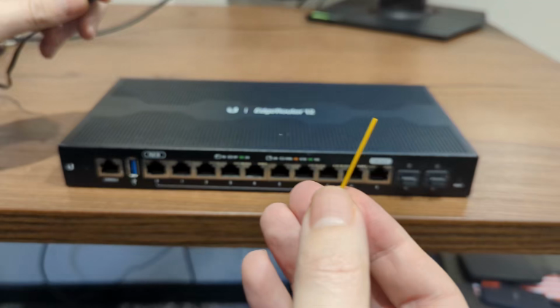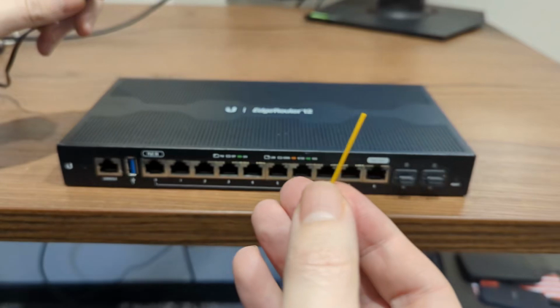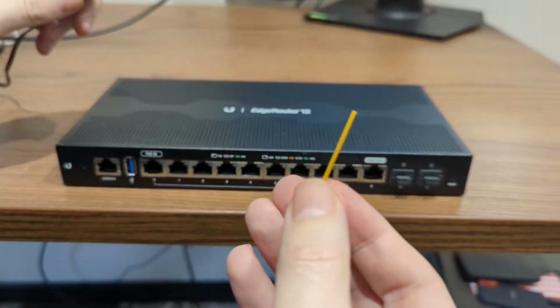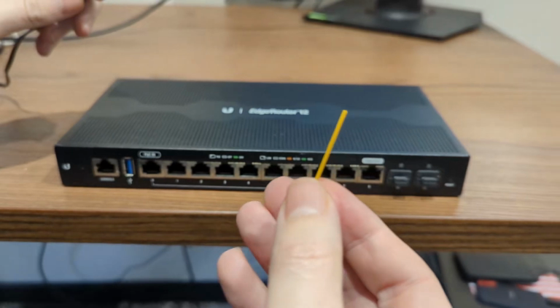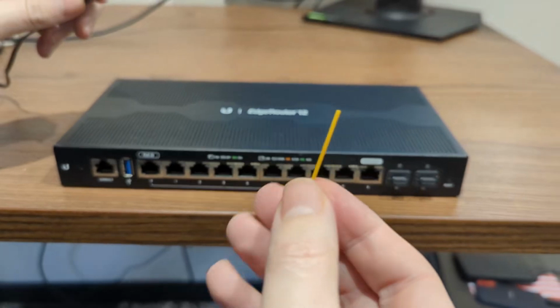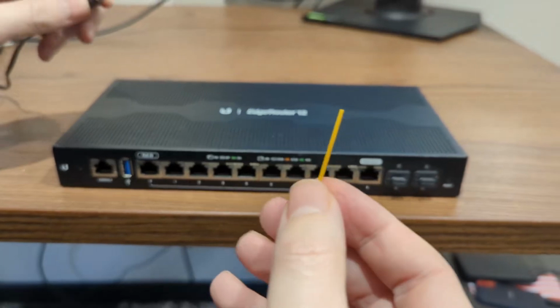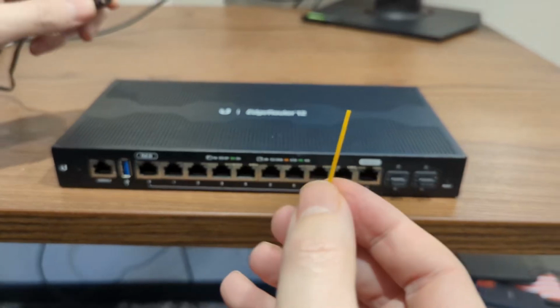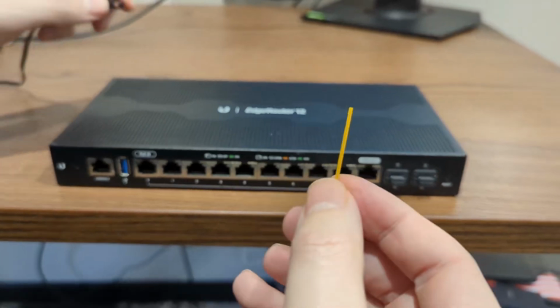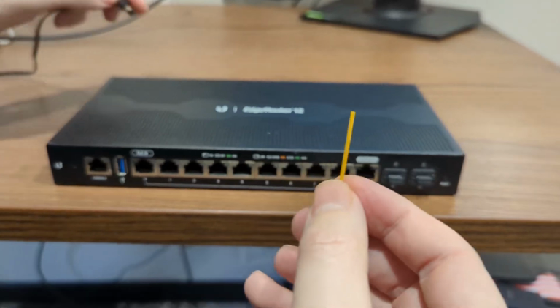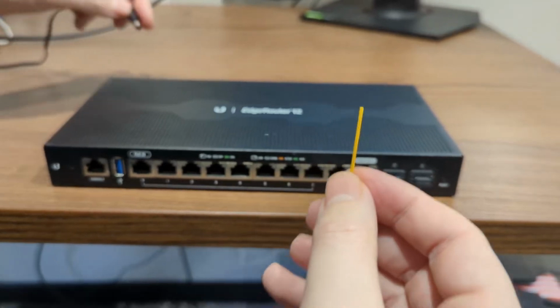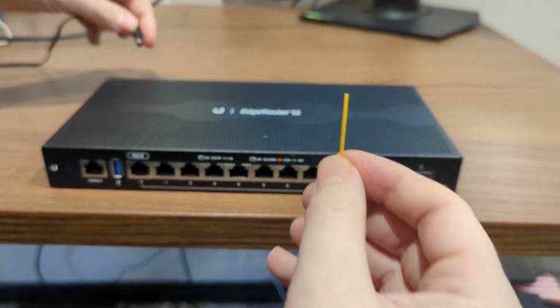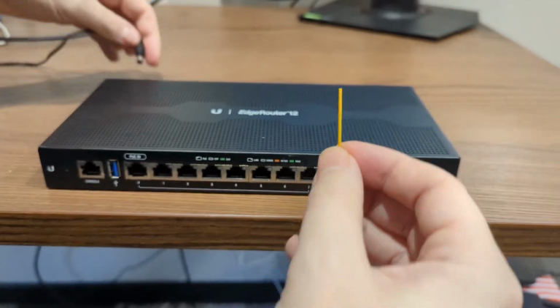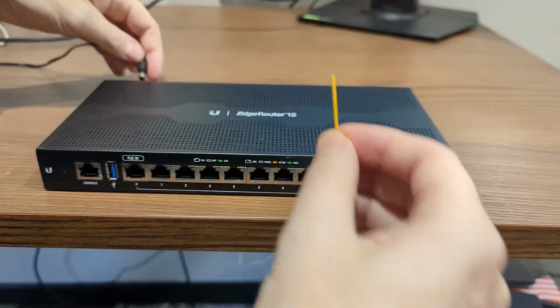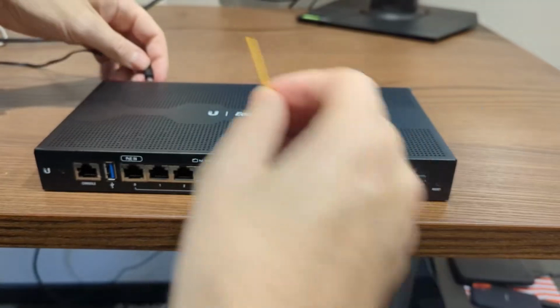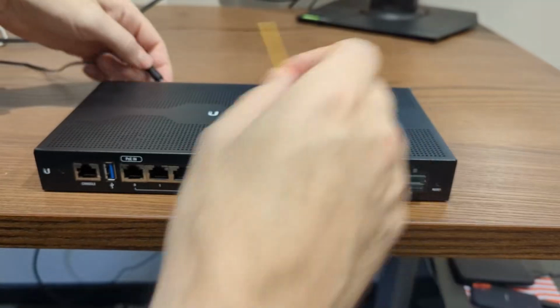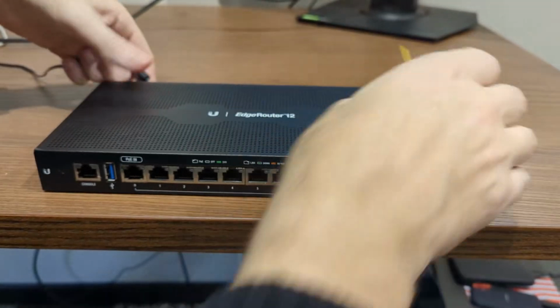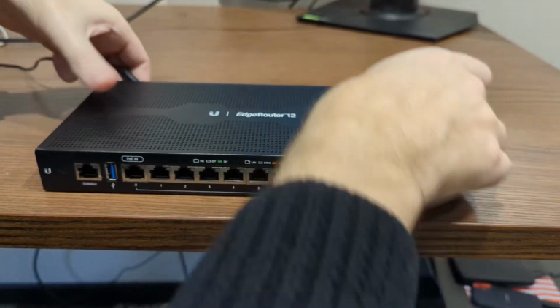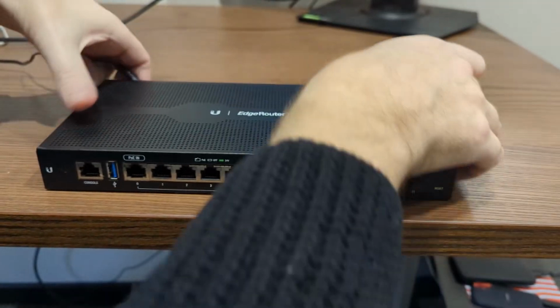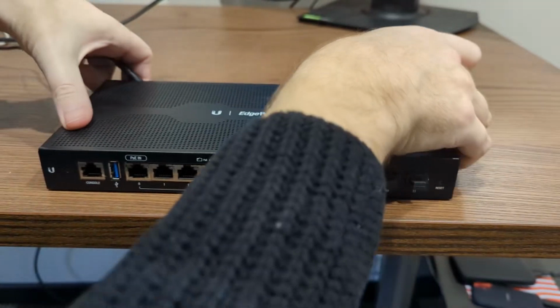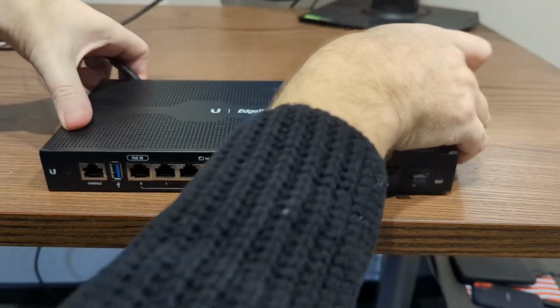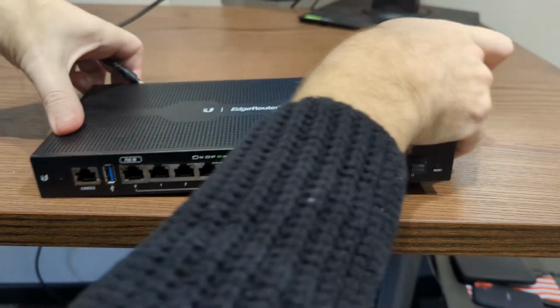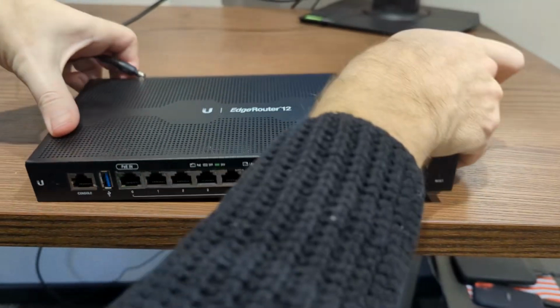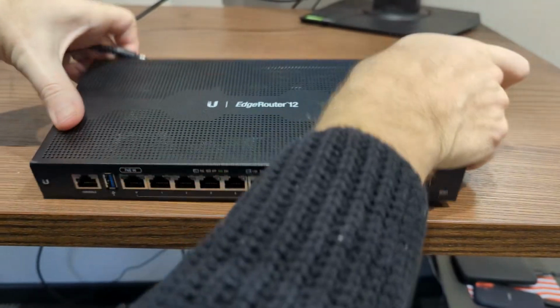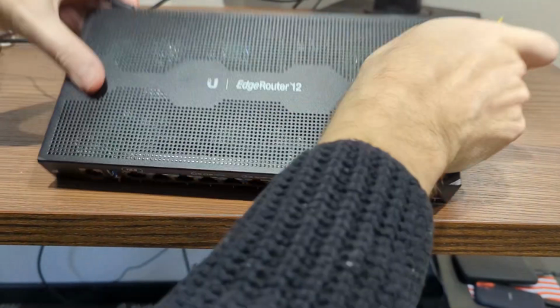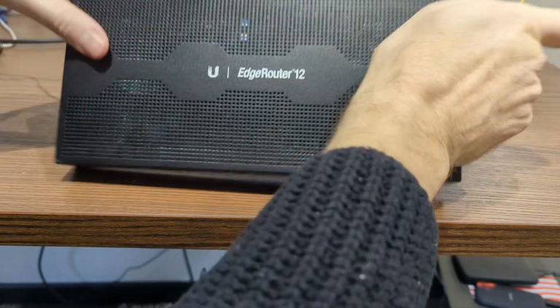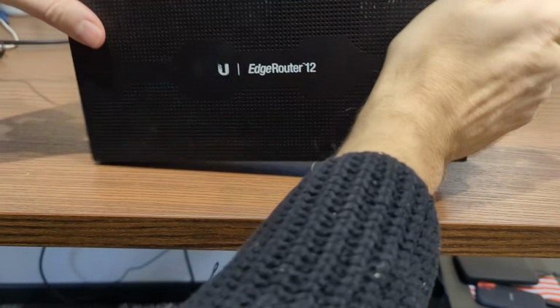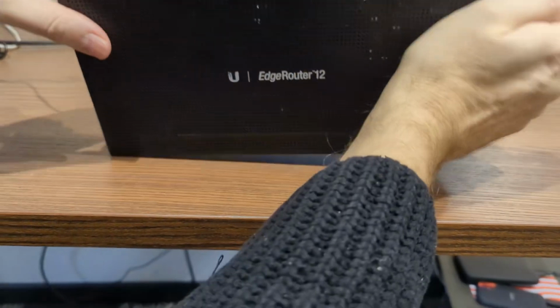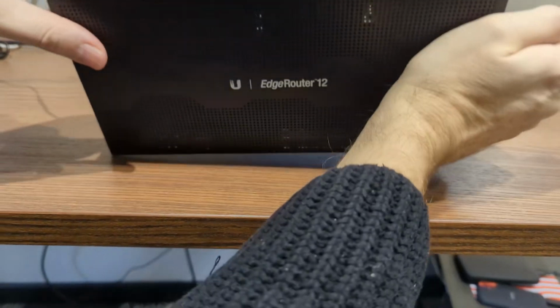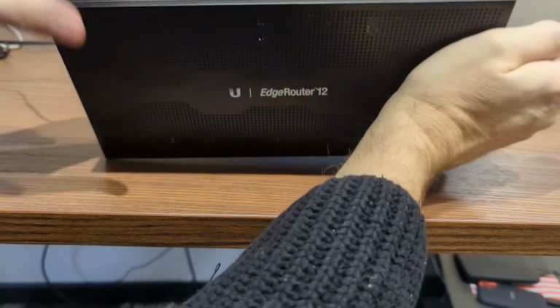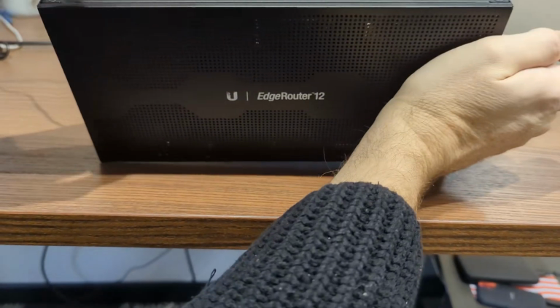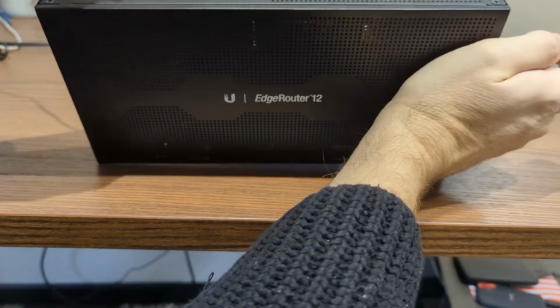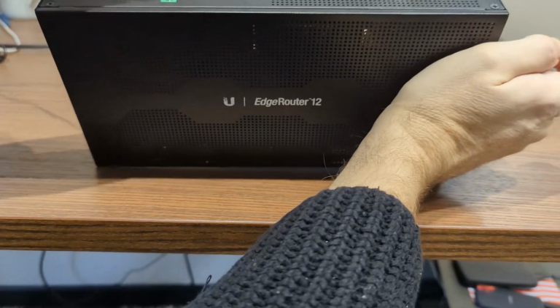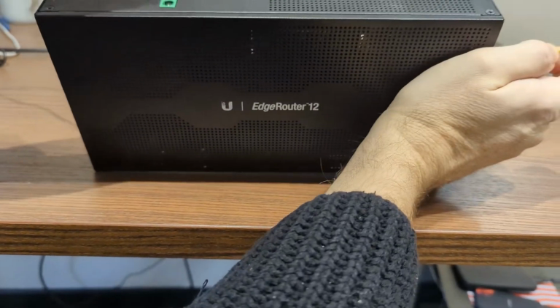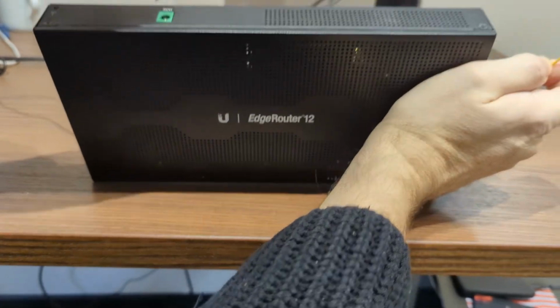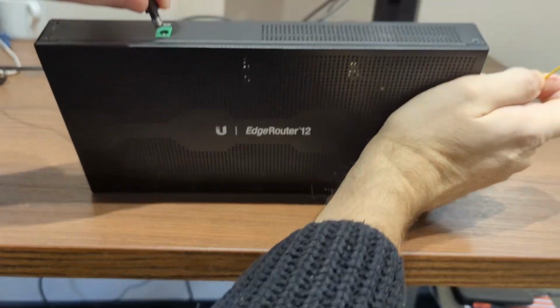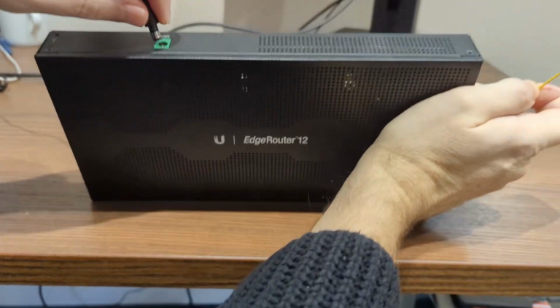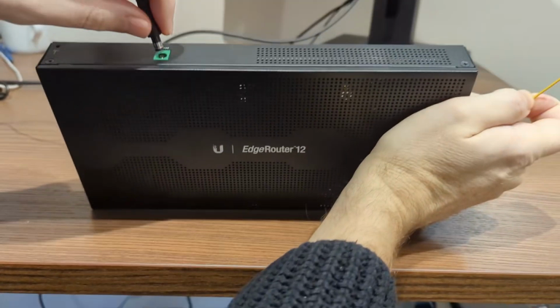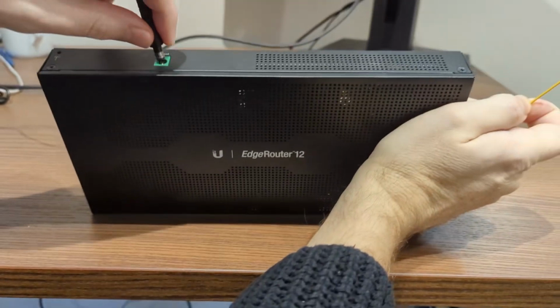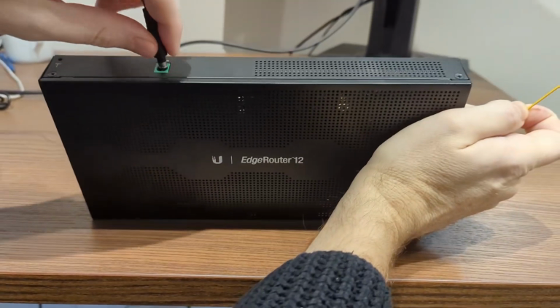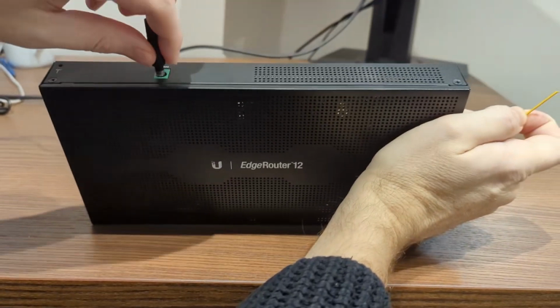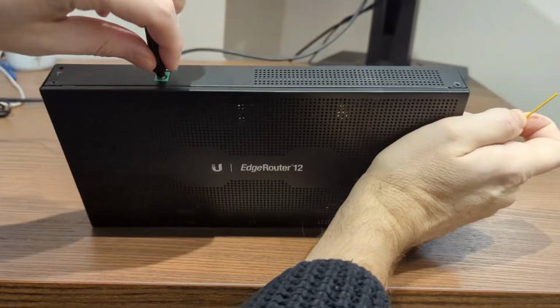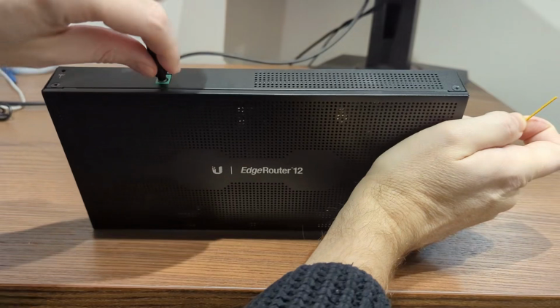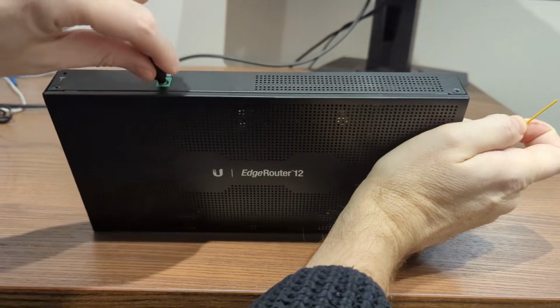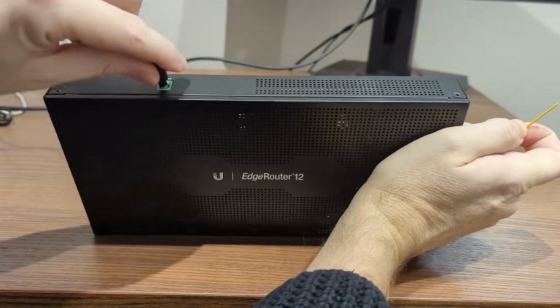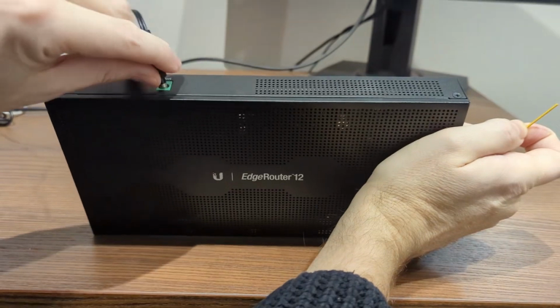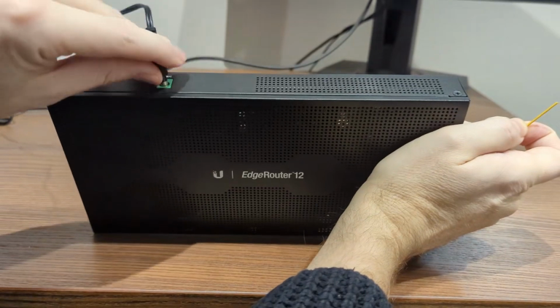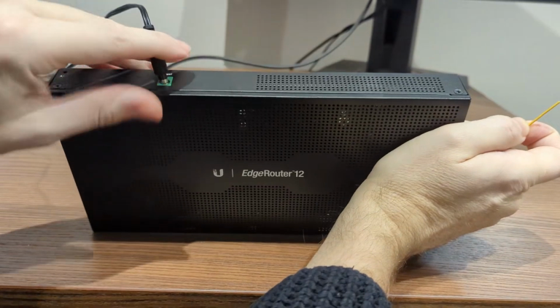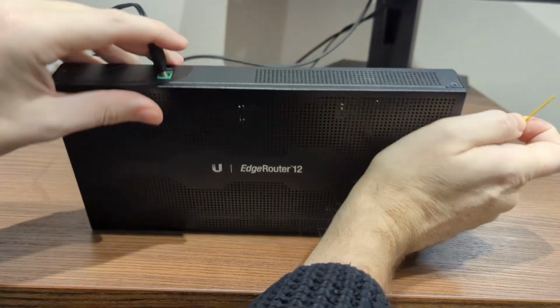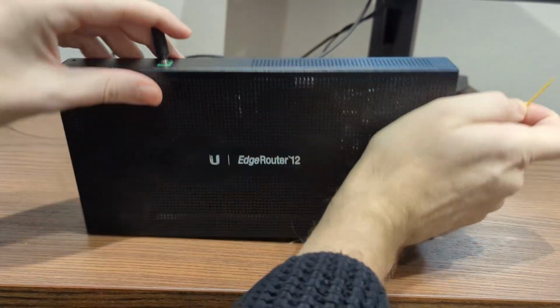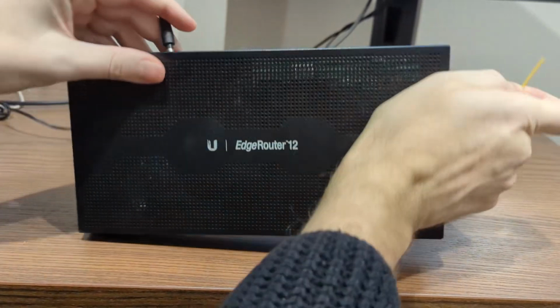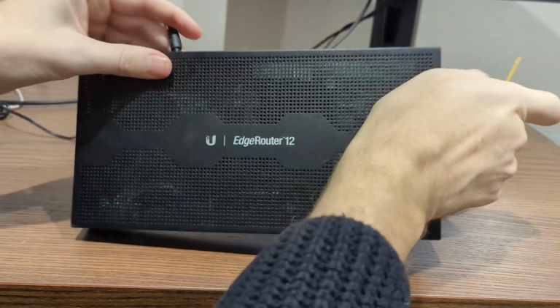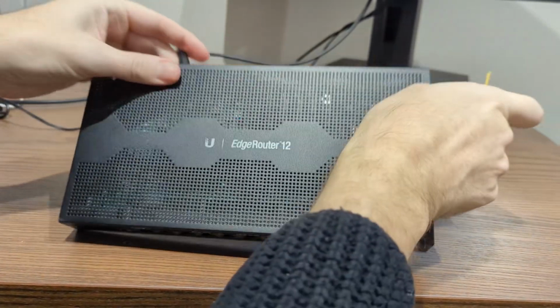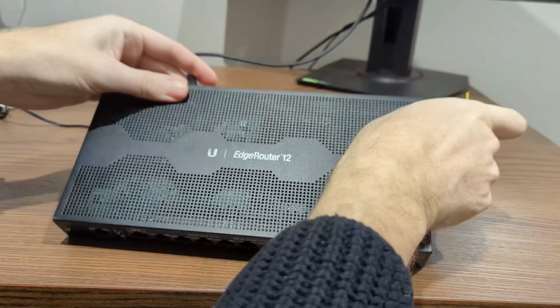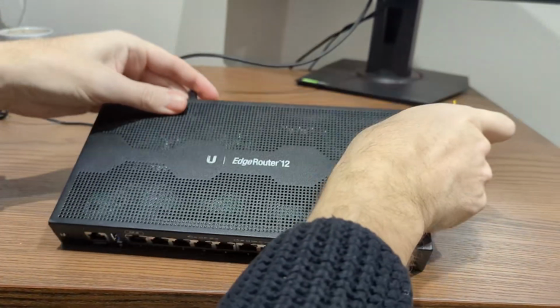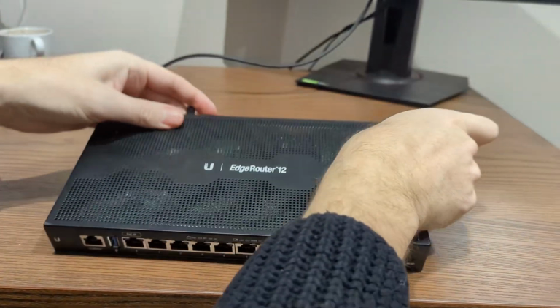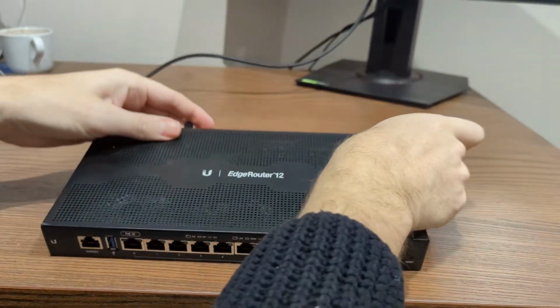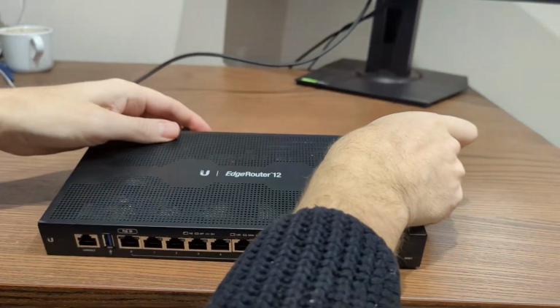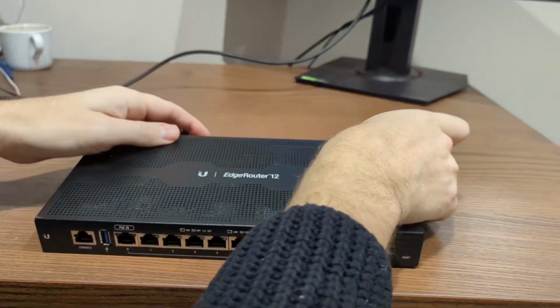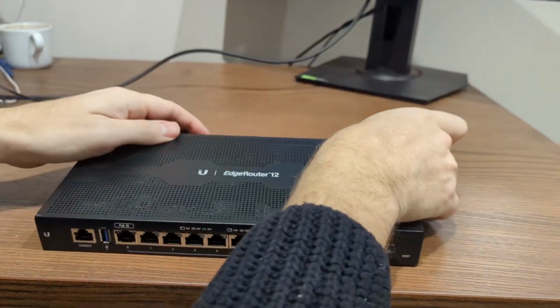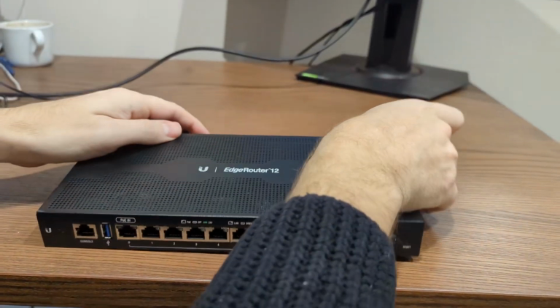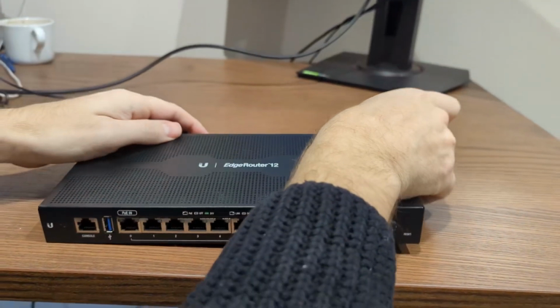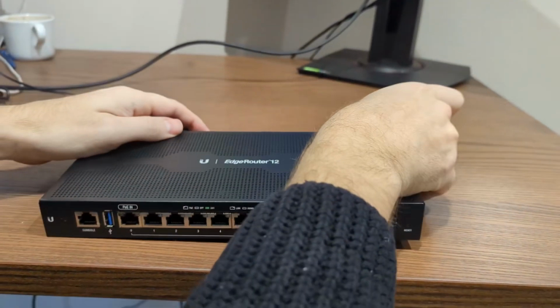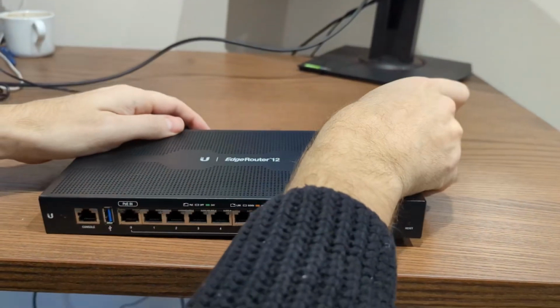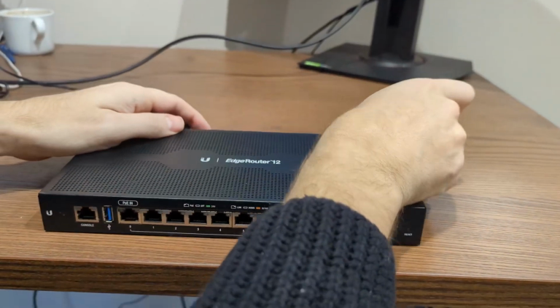Next, get your reset pin — this could be a paperclip or a similar small tool — ready in one hand, and hold the power plug for the router in the other hand.